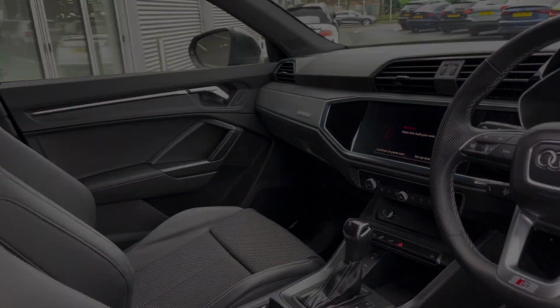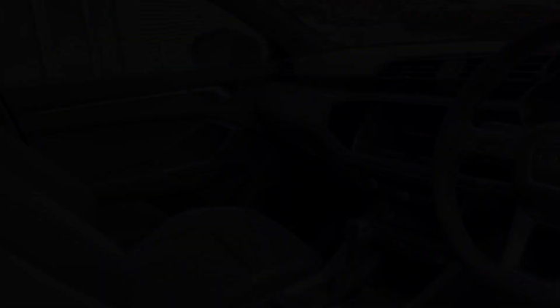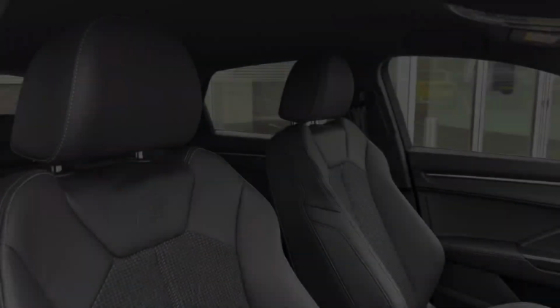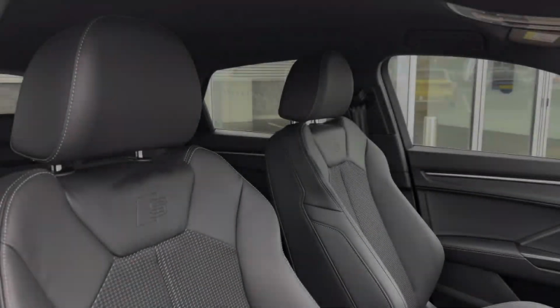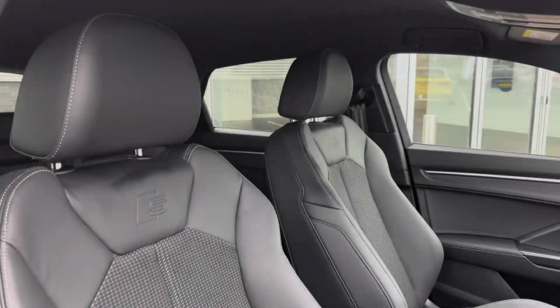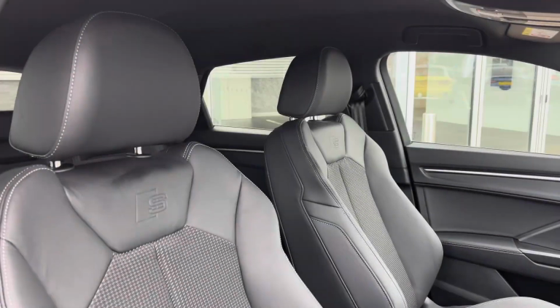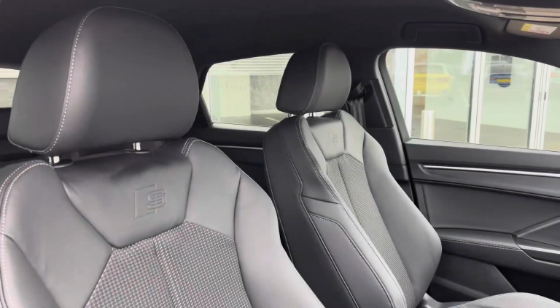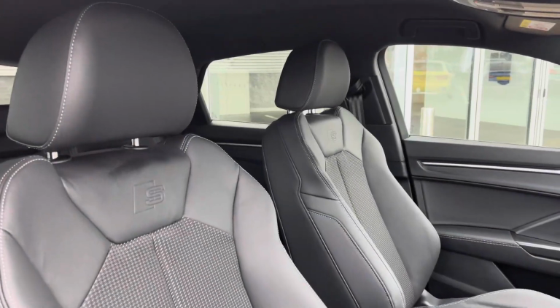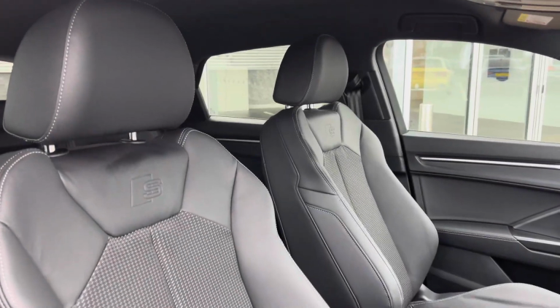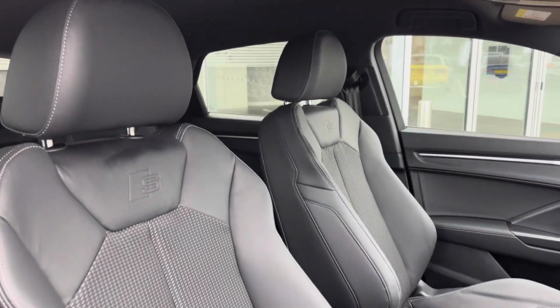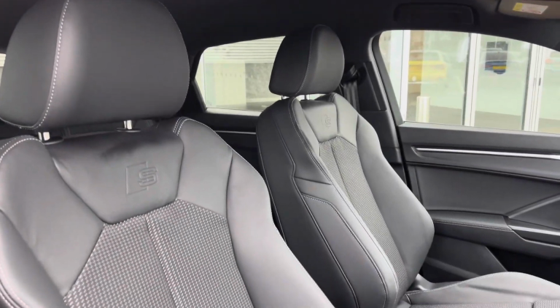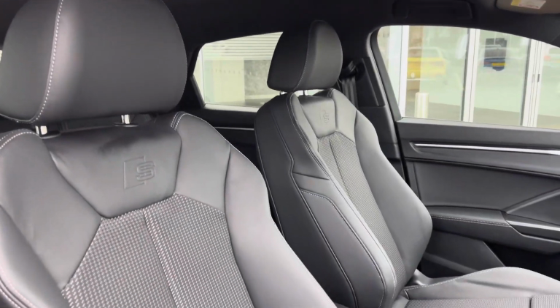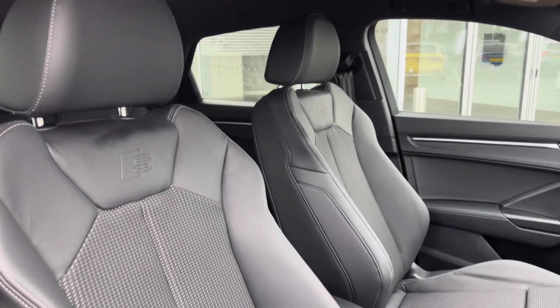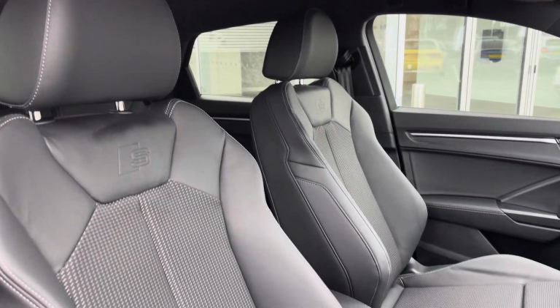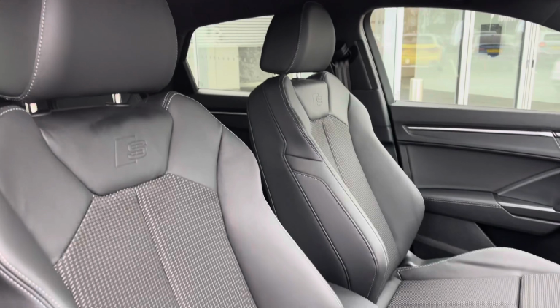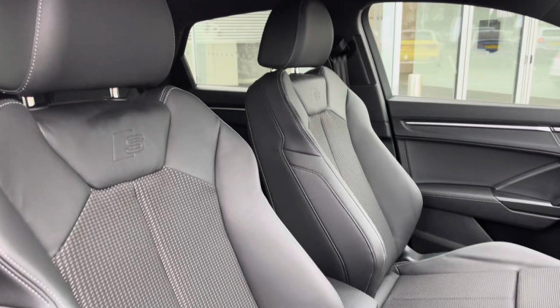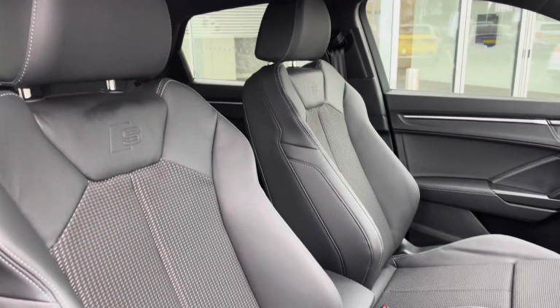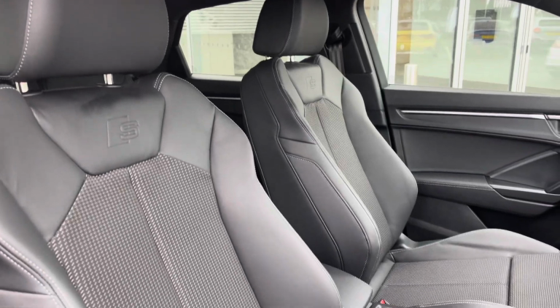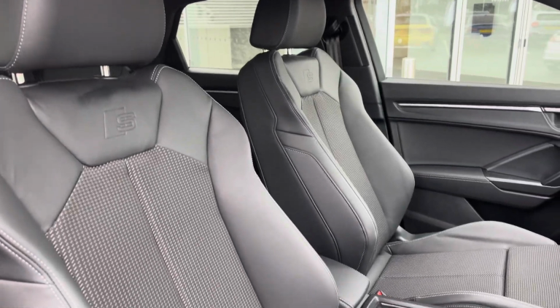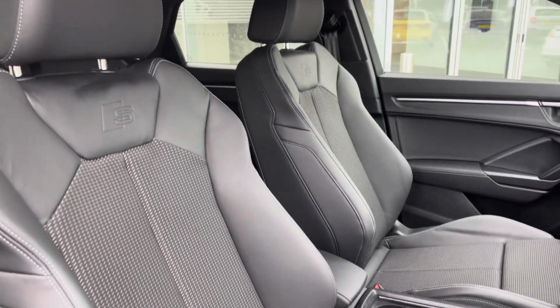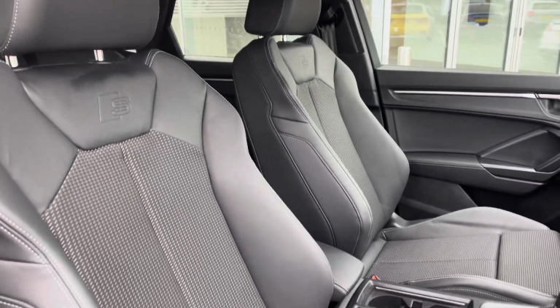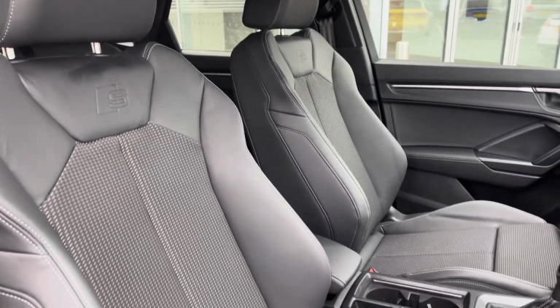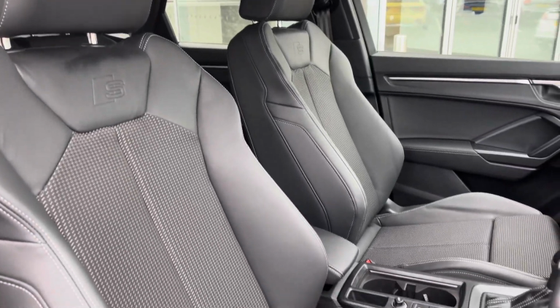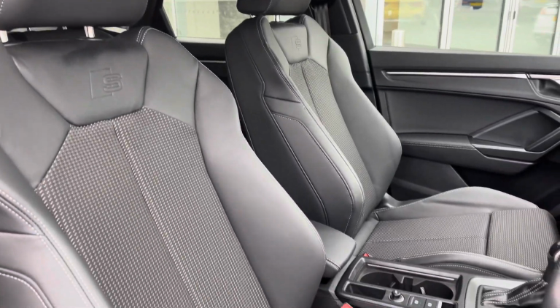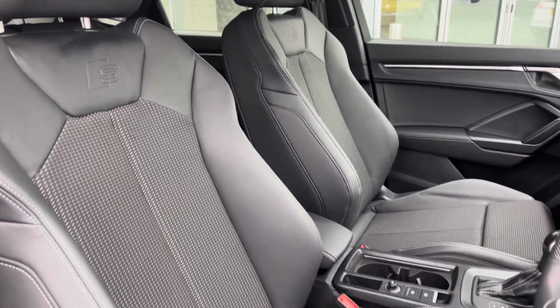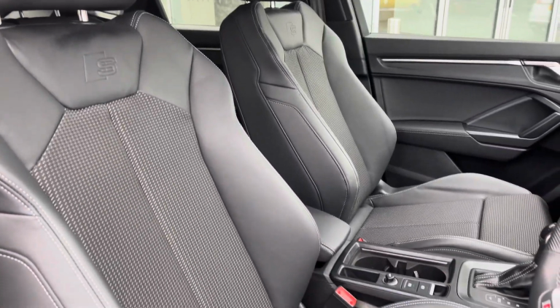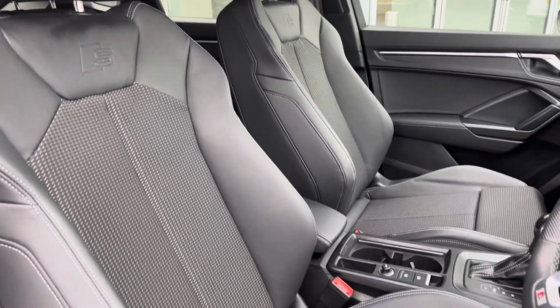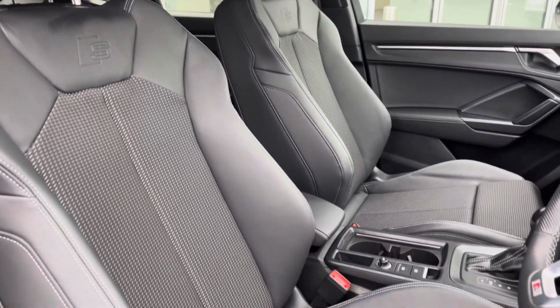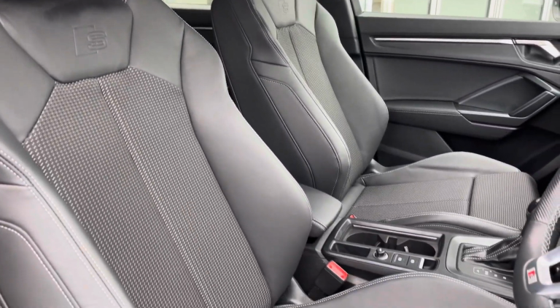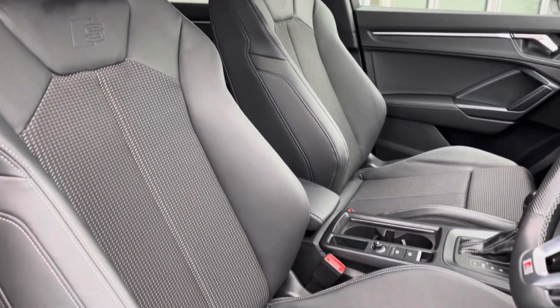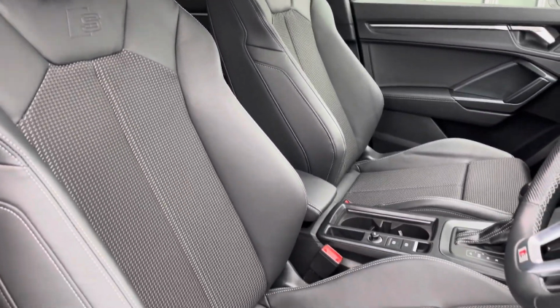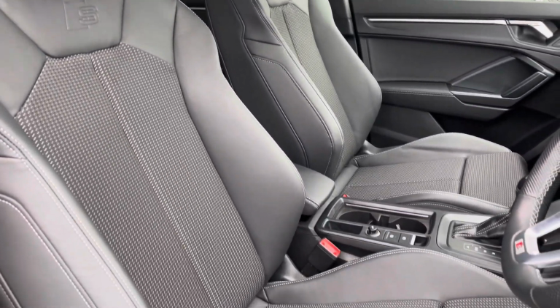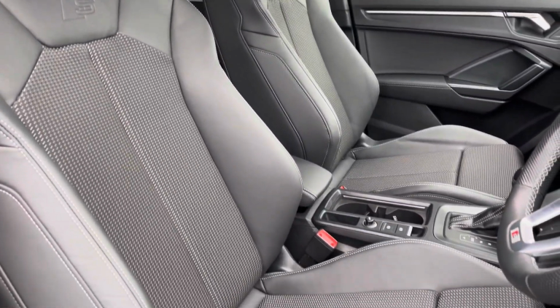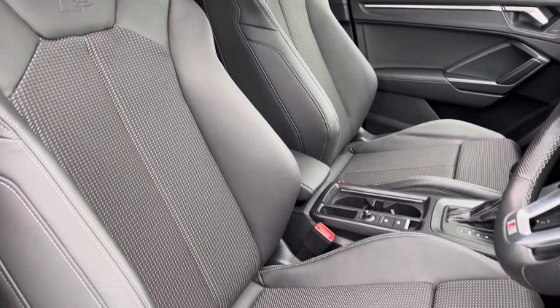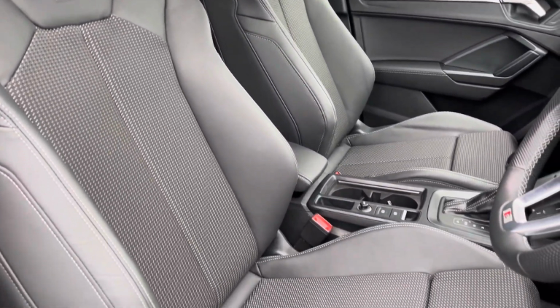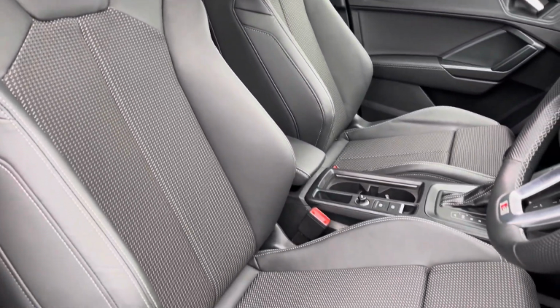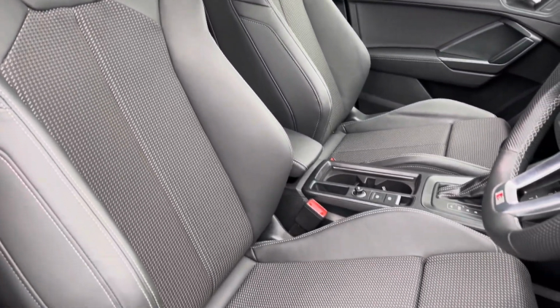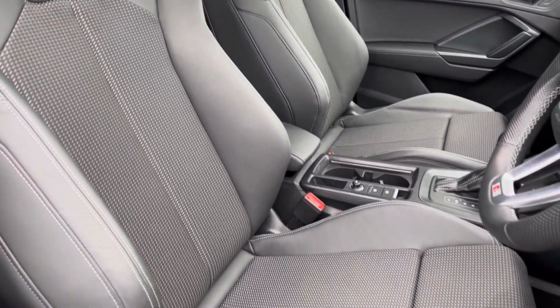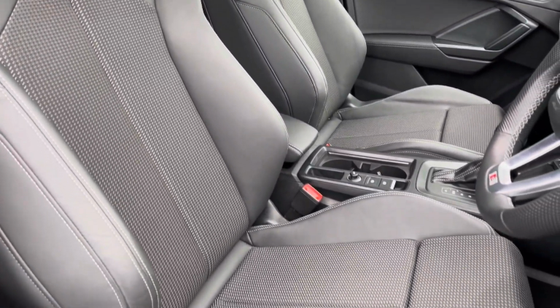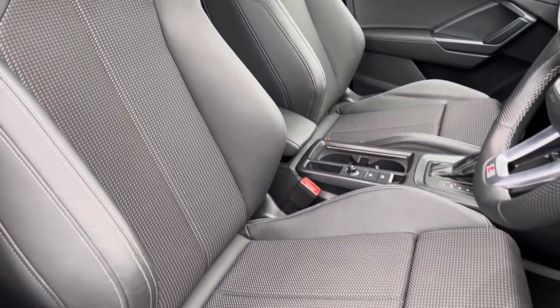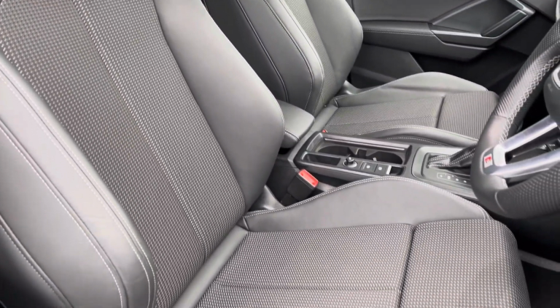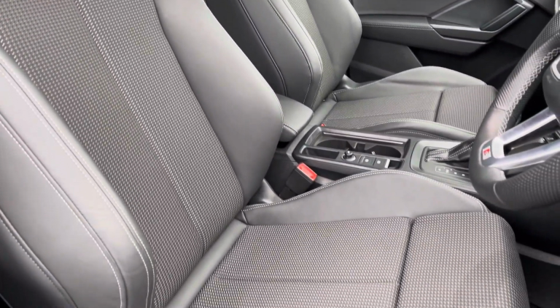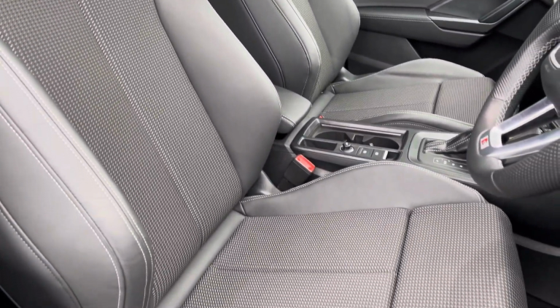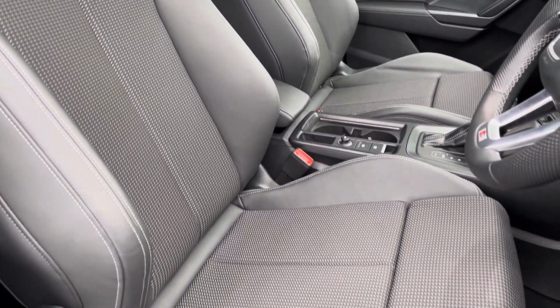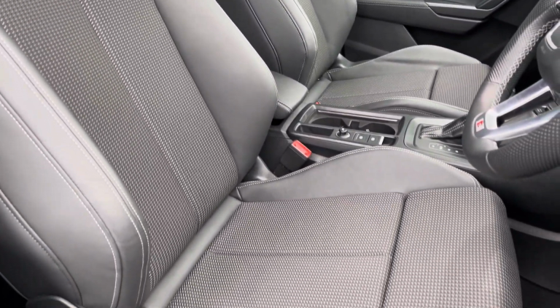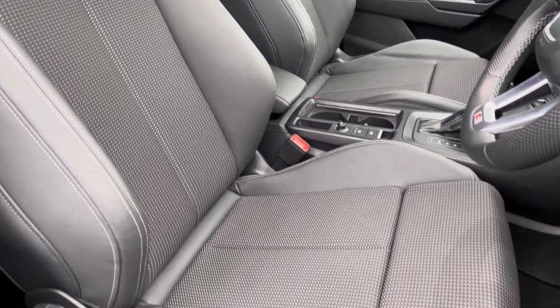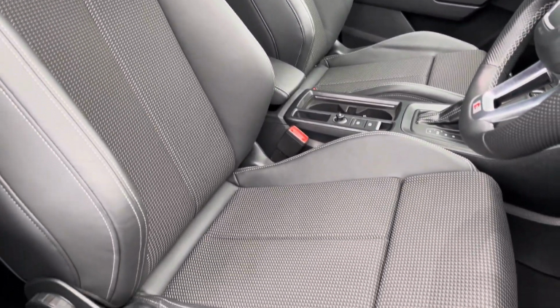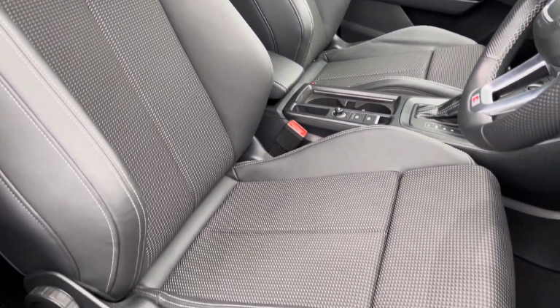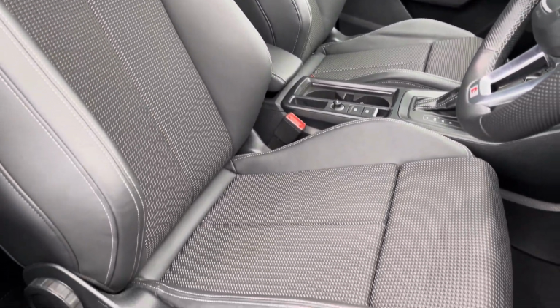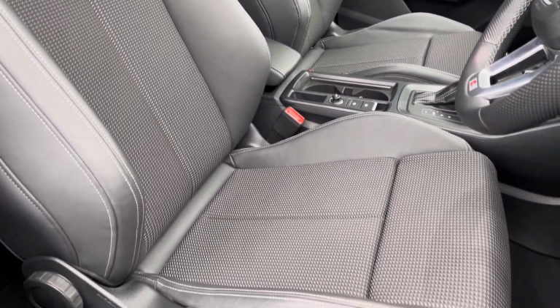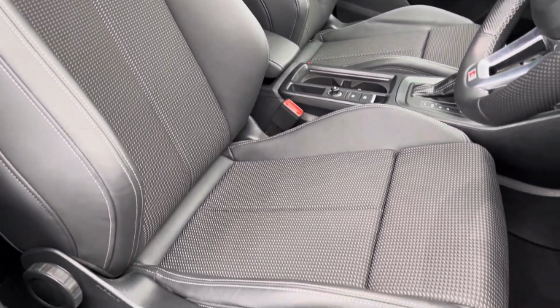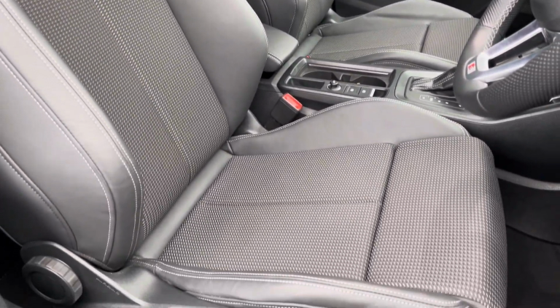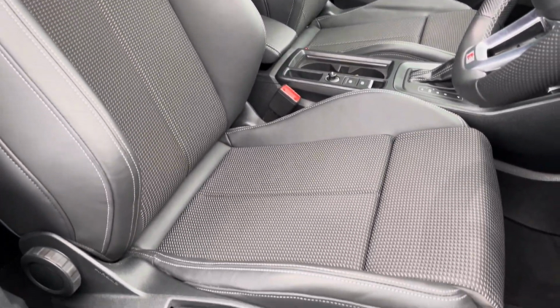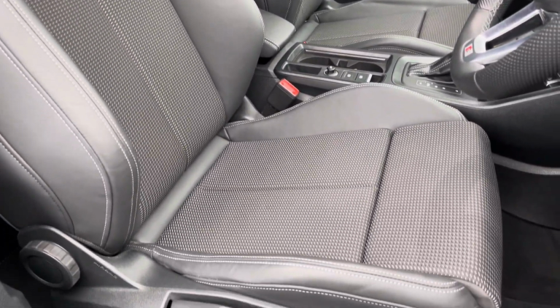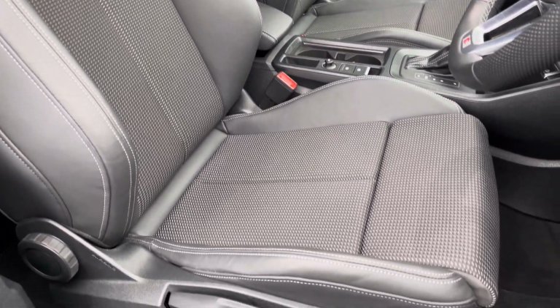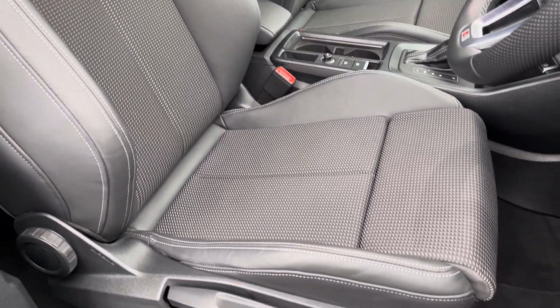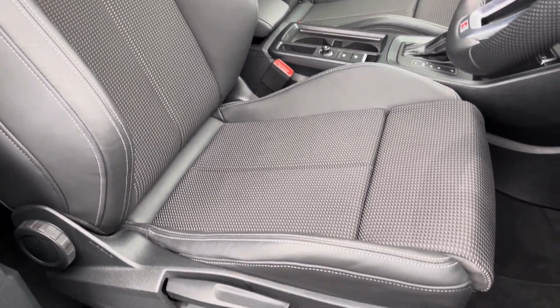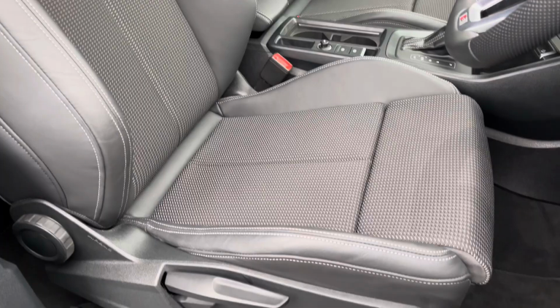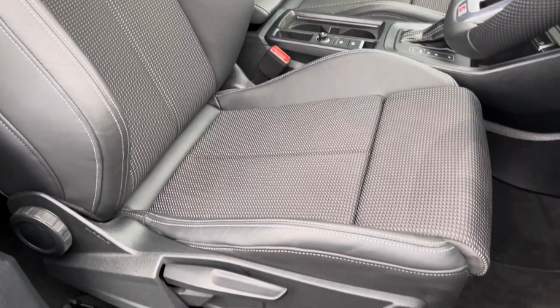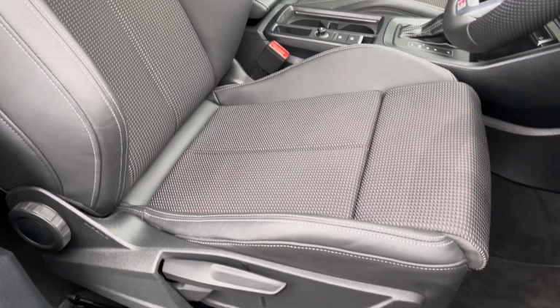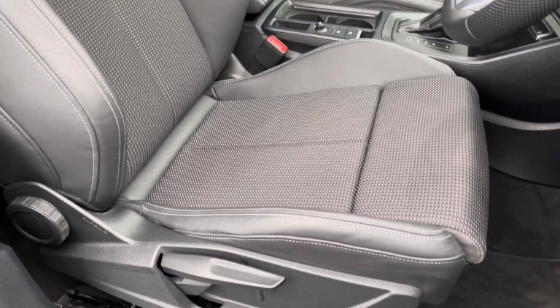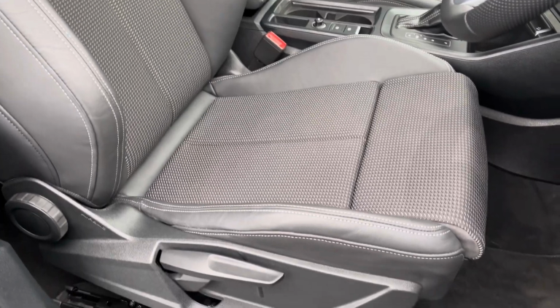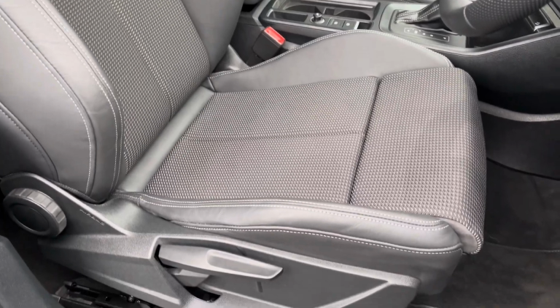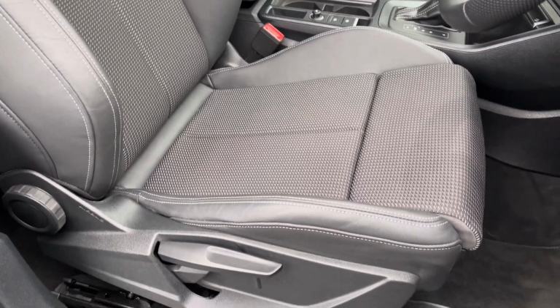The front seats are a sport style with the S-Line logo, and they offer plenty of adjustment so you'll have no problem finding your correct driving position while maintaining great posture.